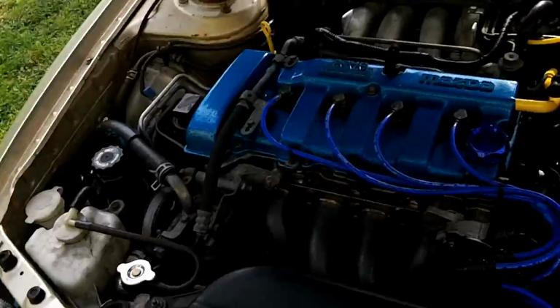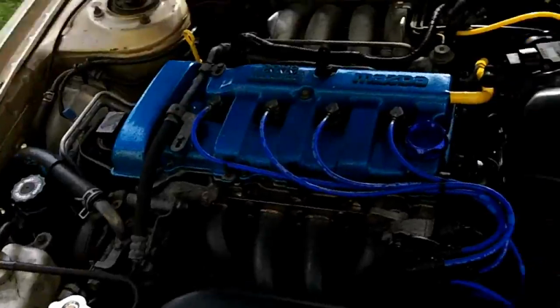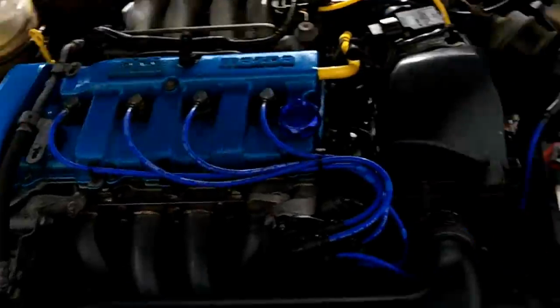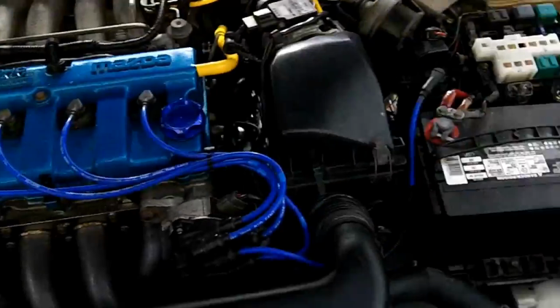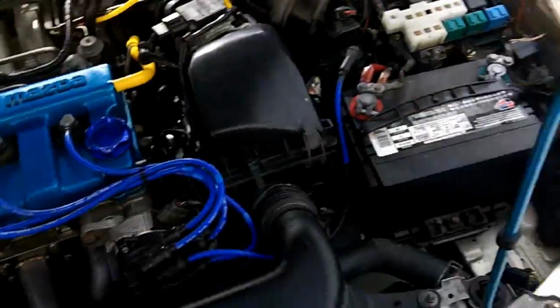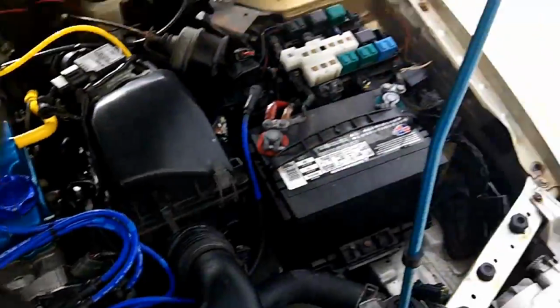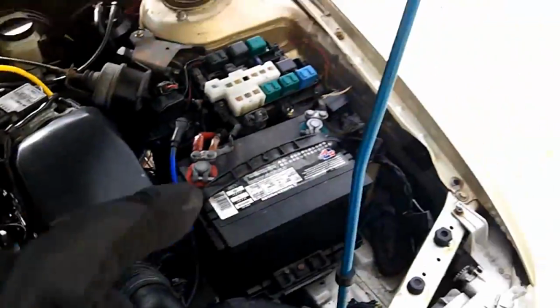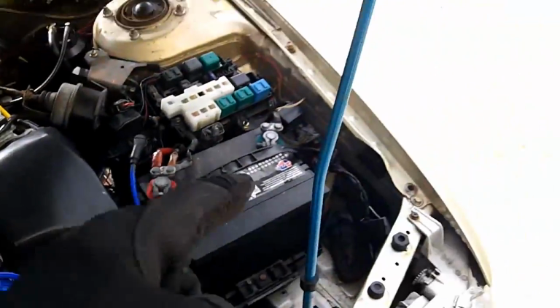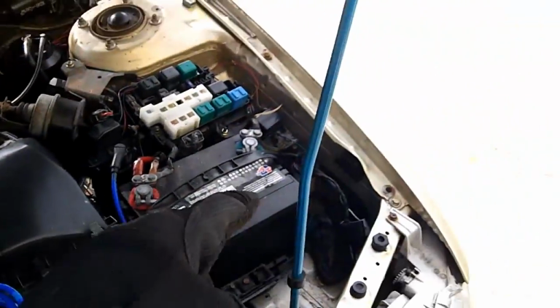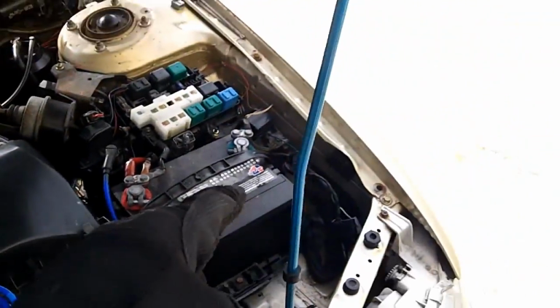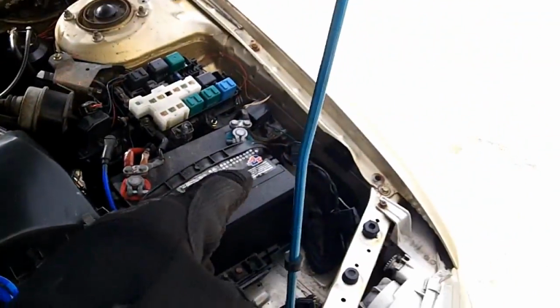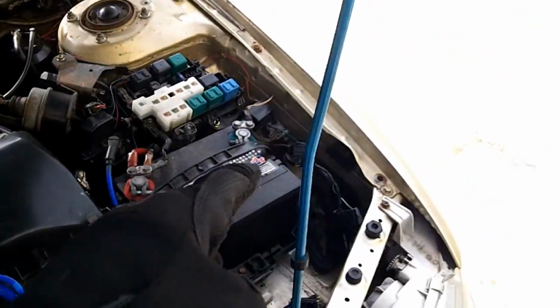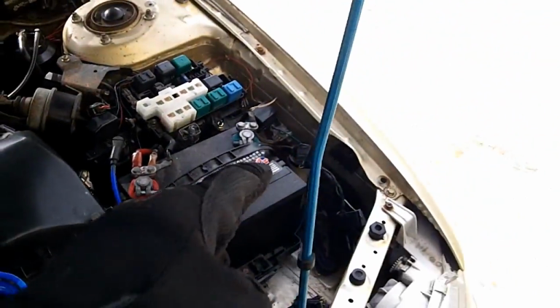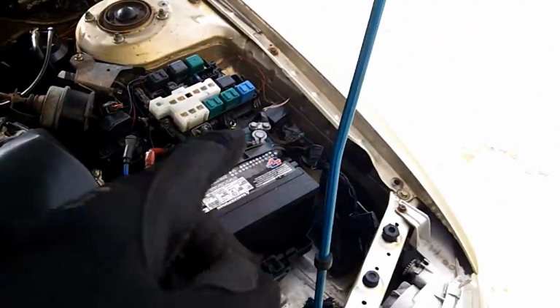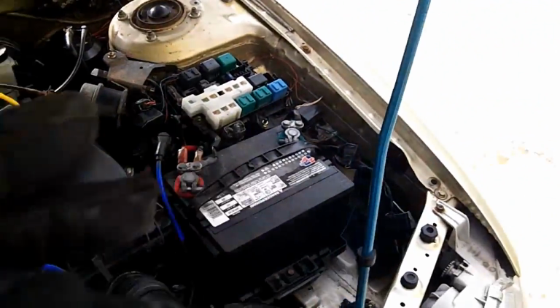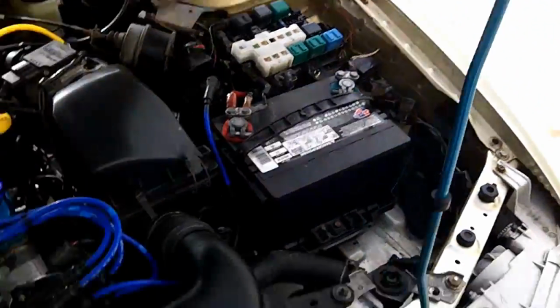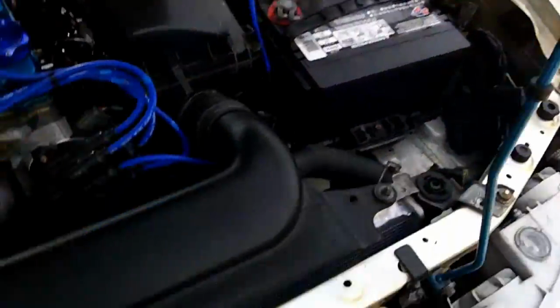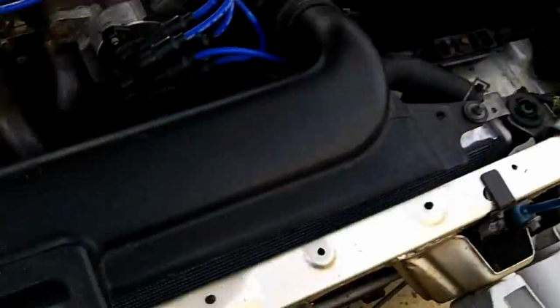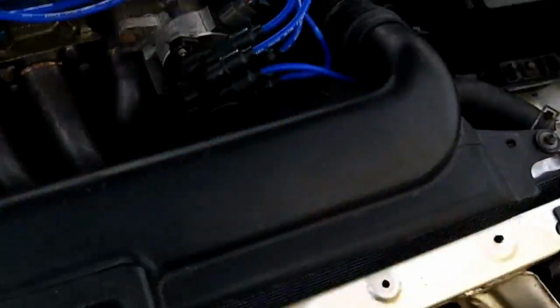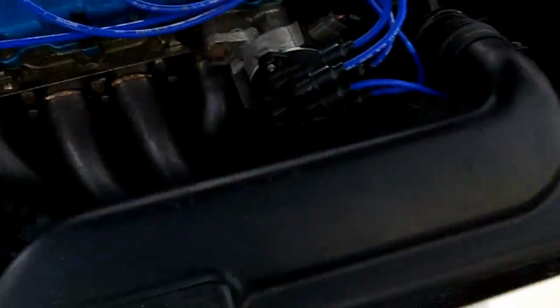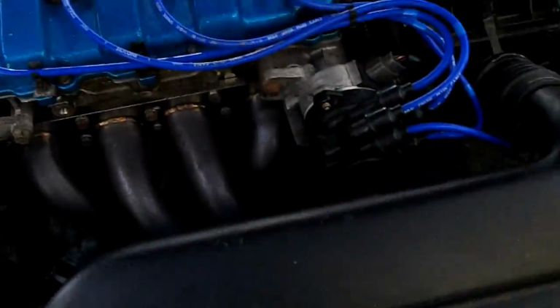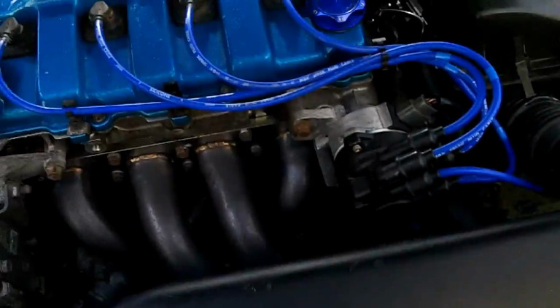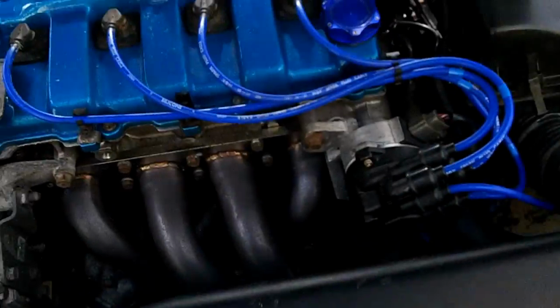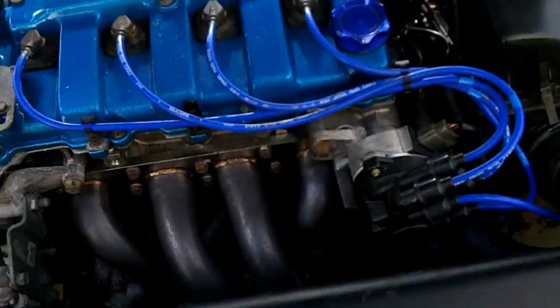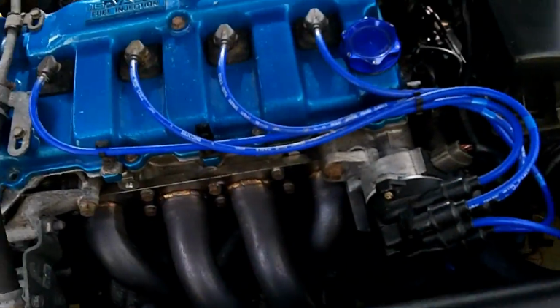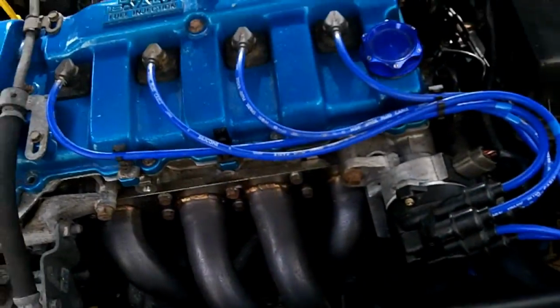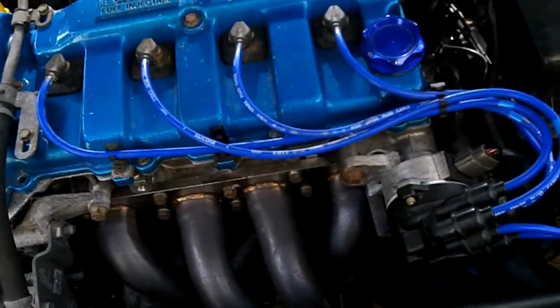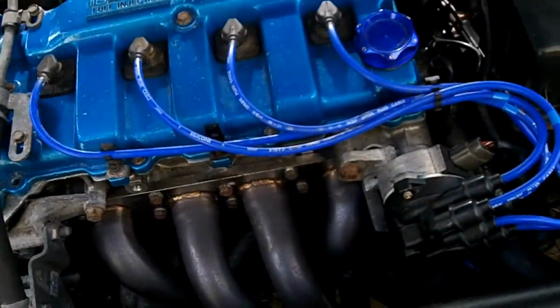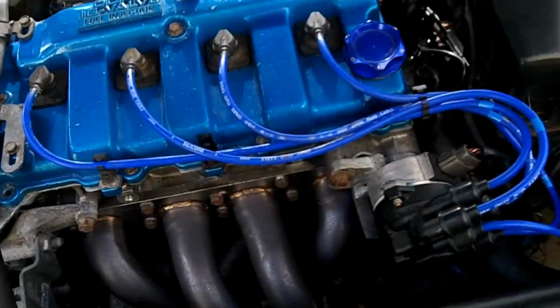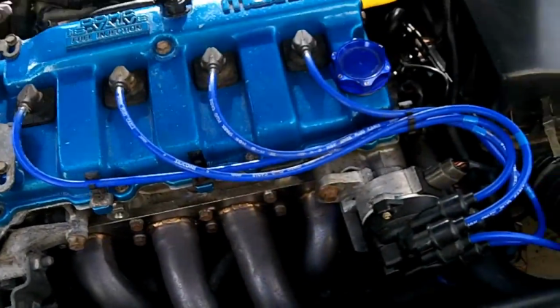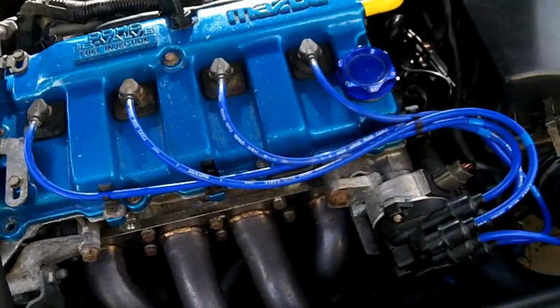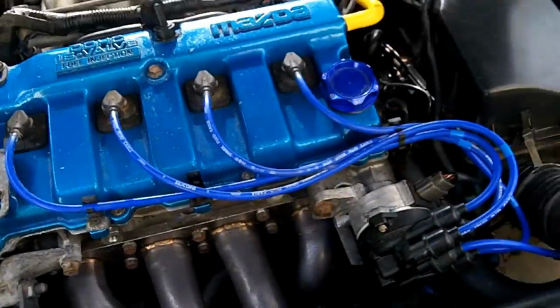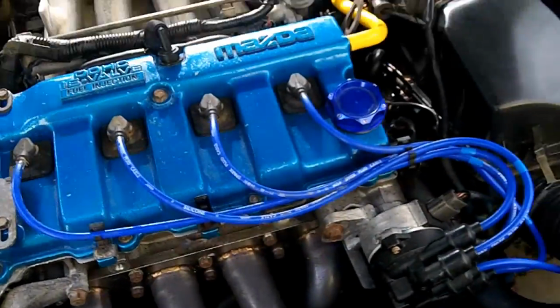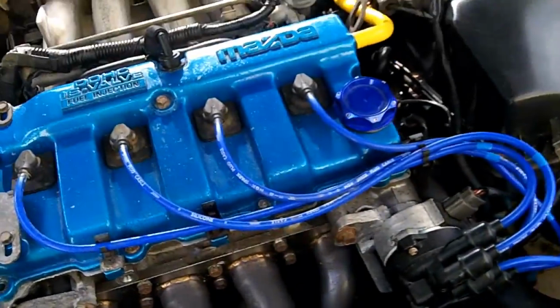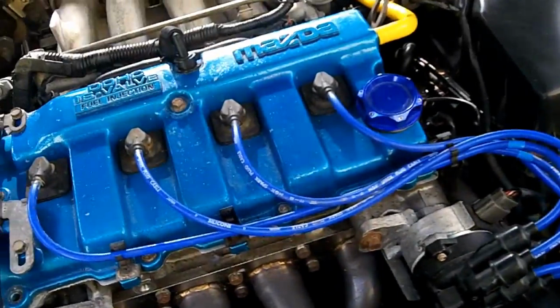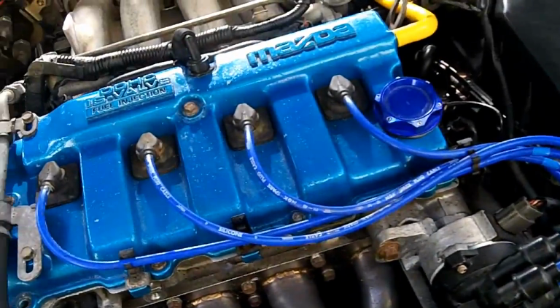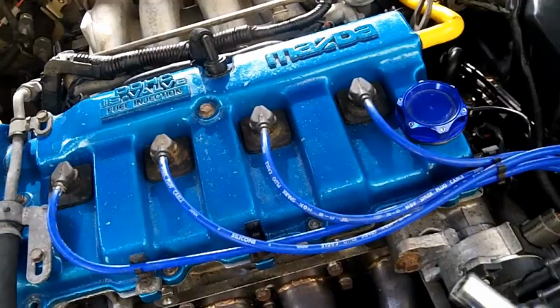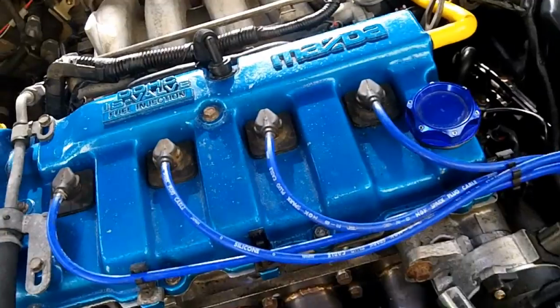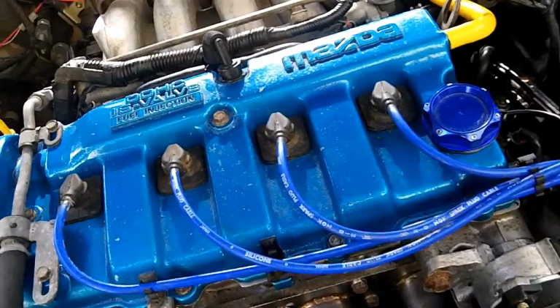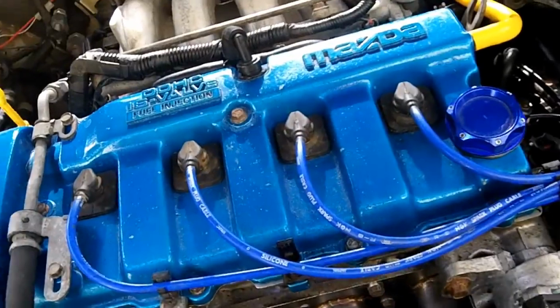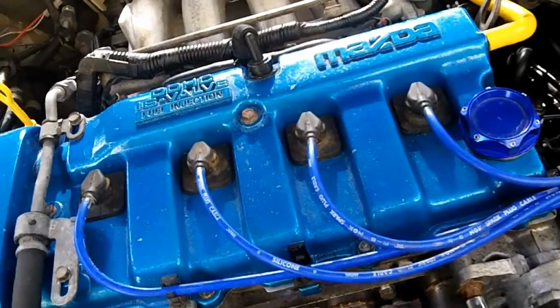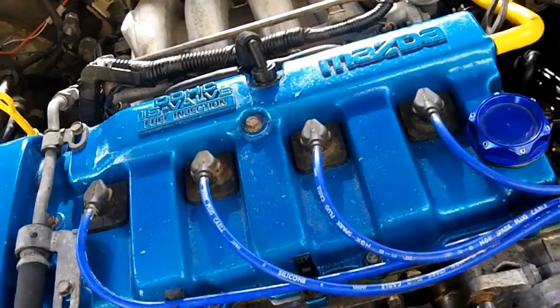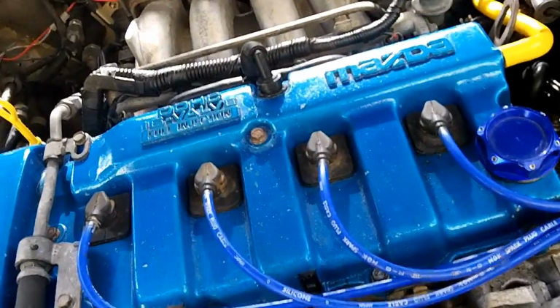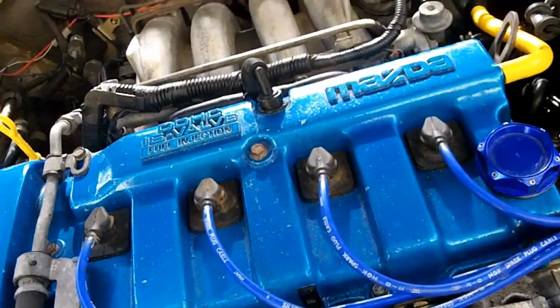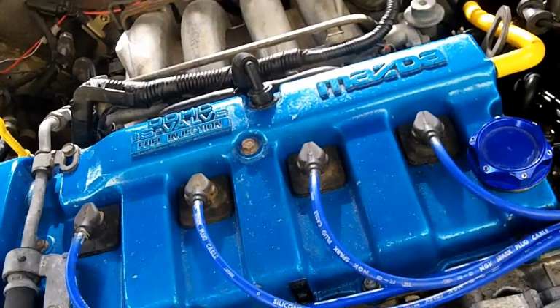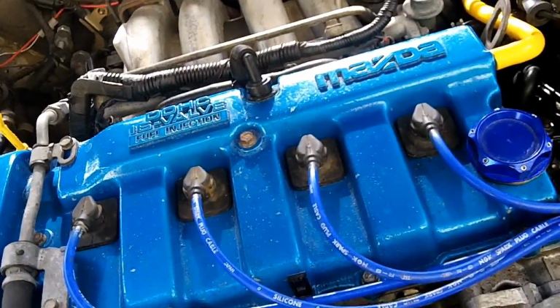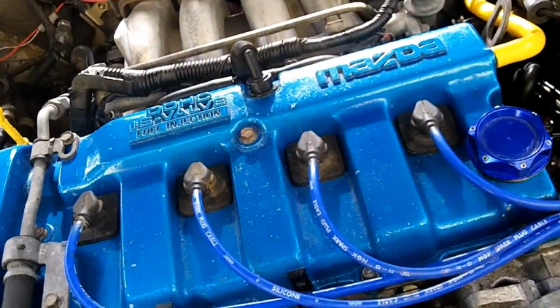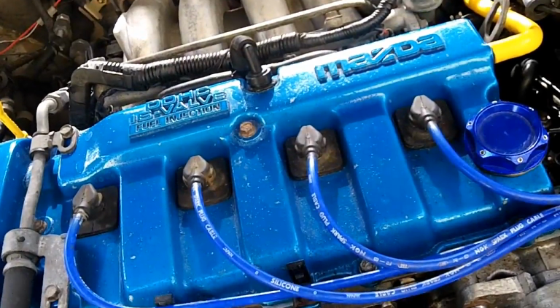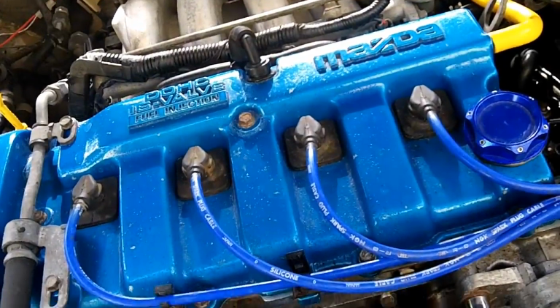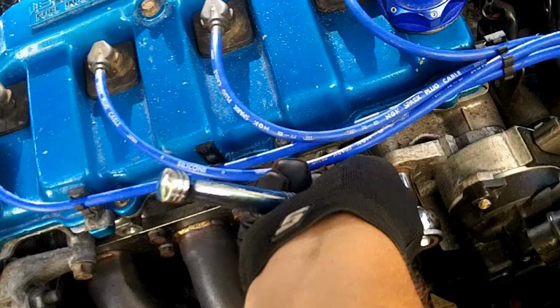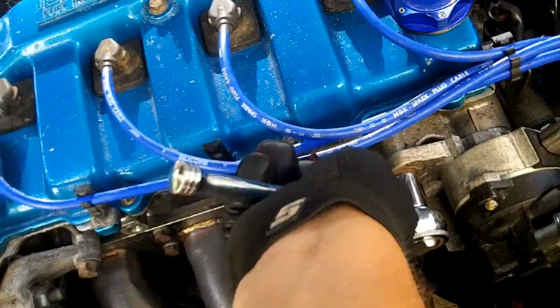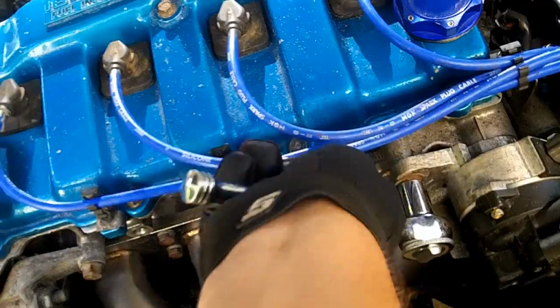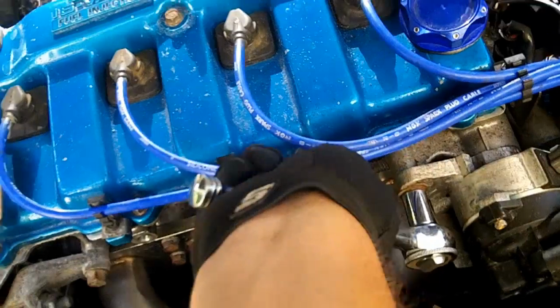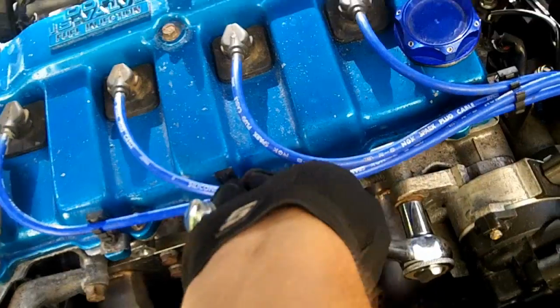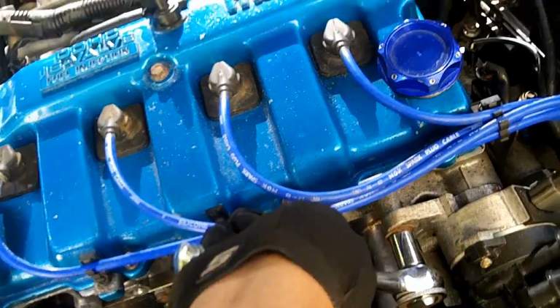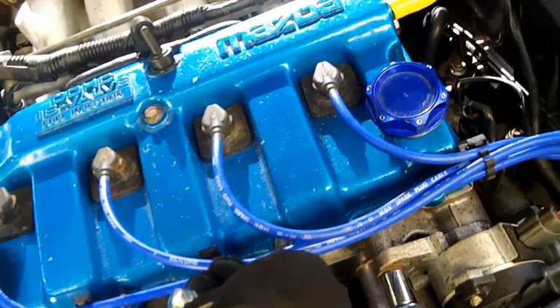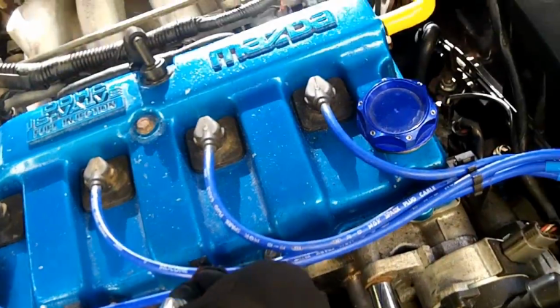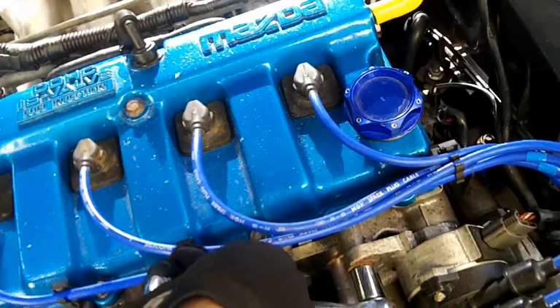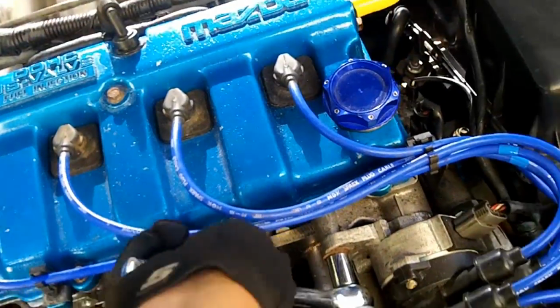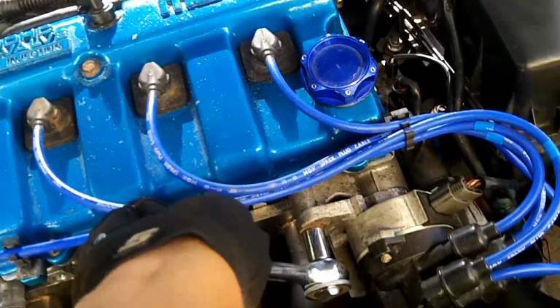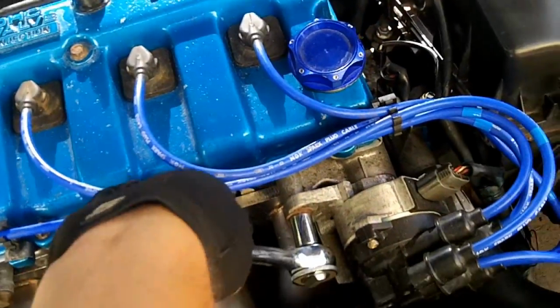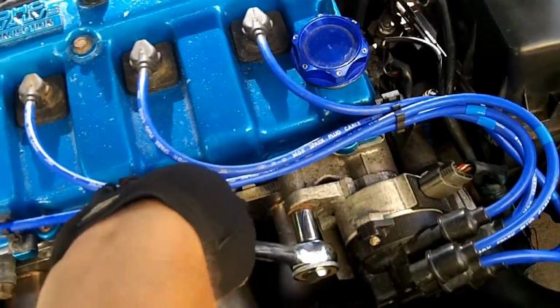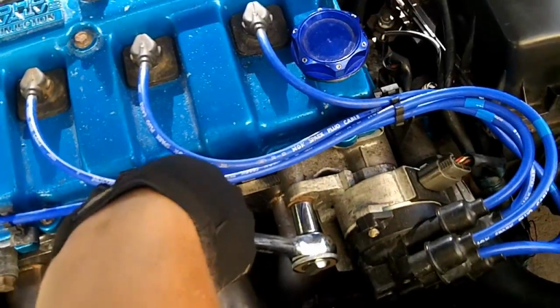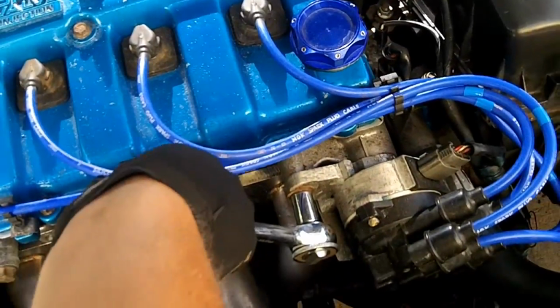The next step, after you remove your shorting bar, come over here to the distributor and crack it loose.